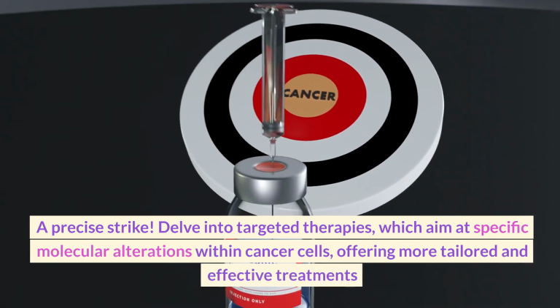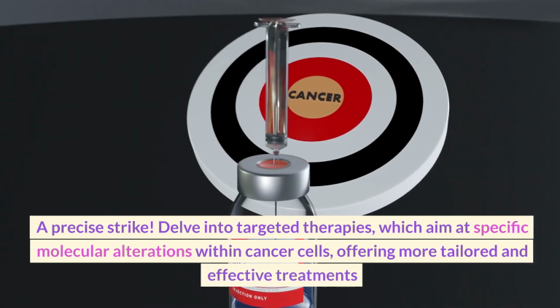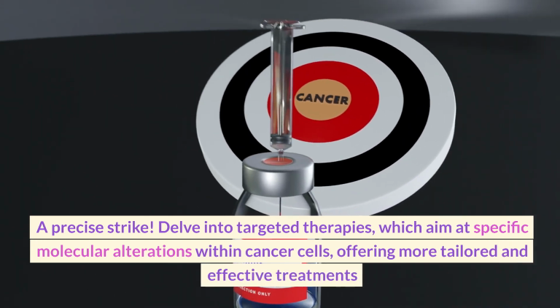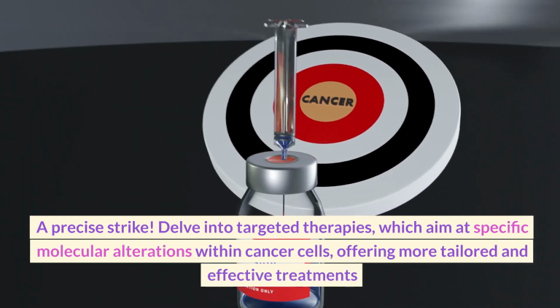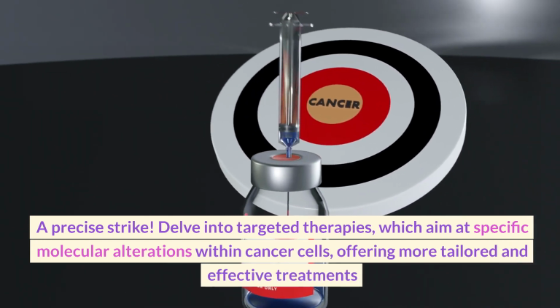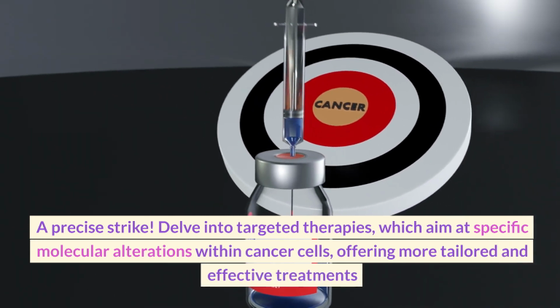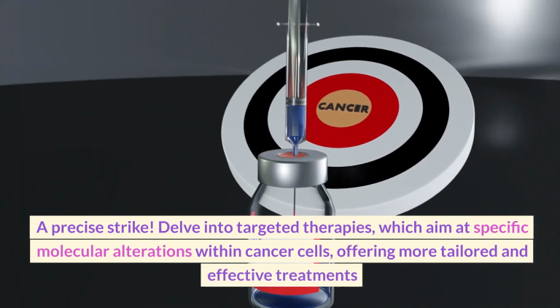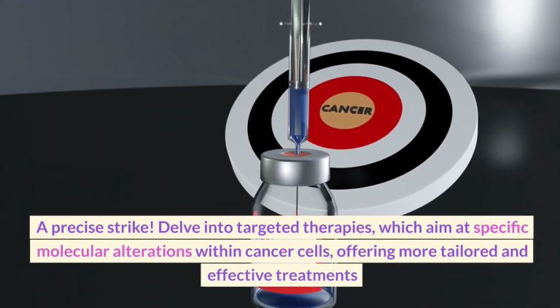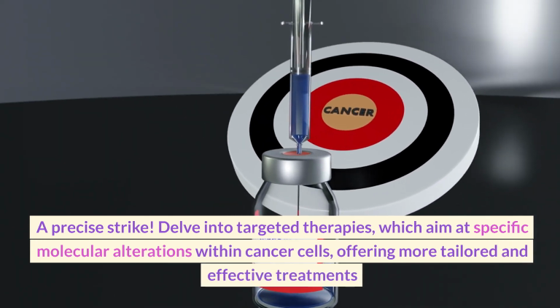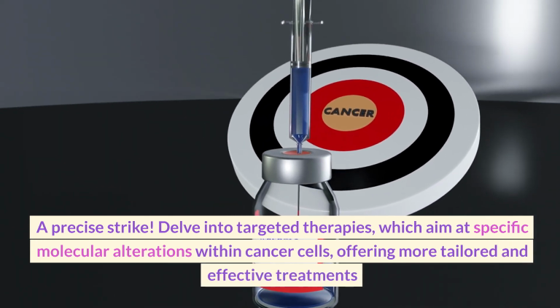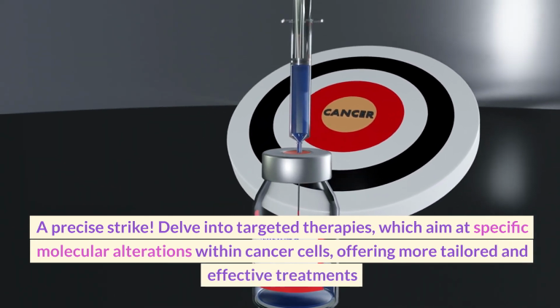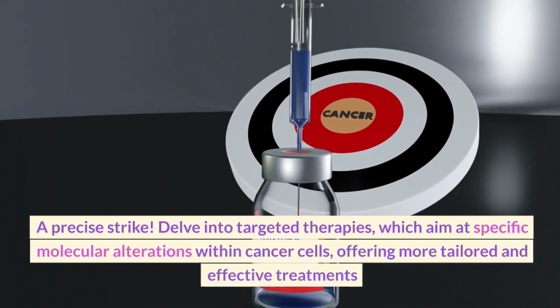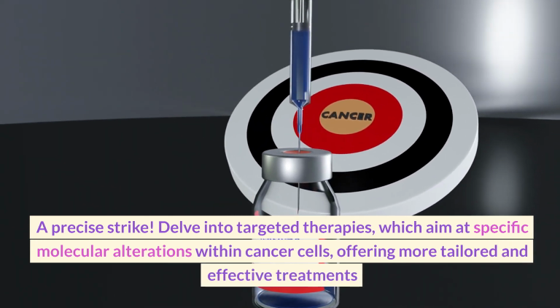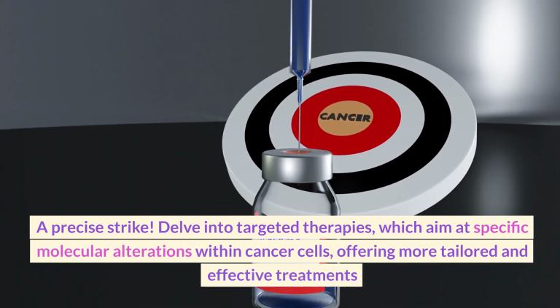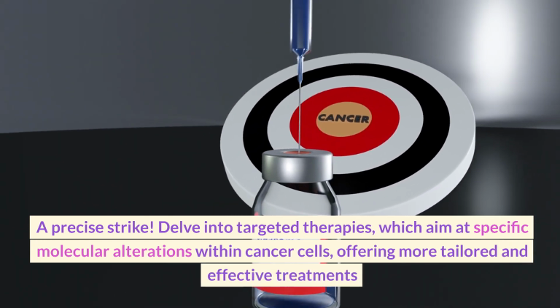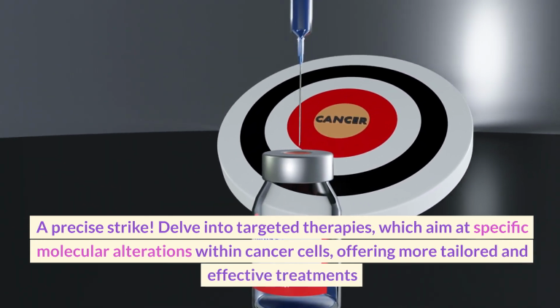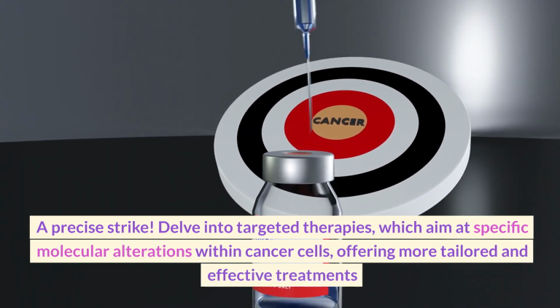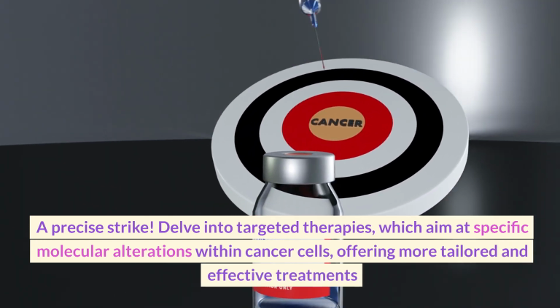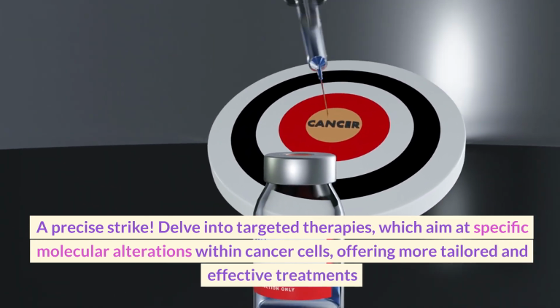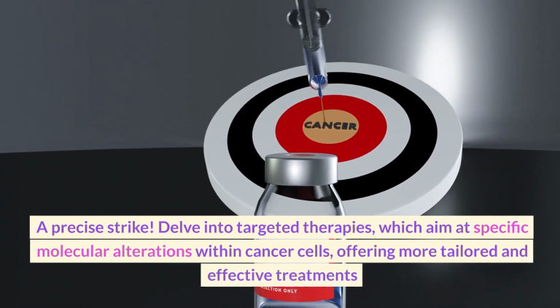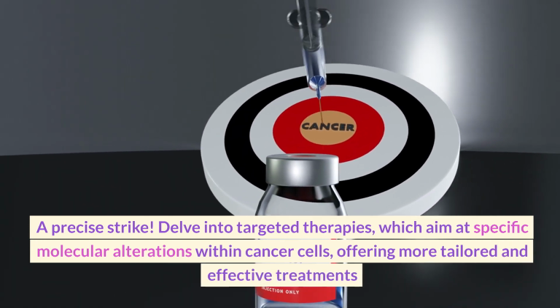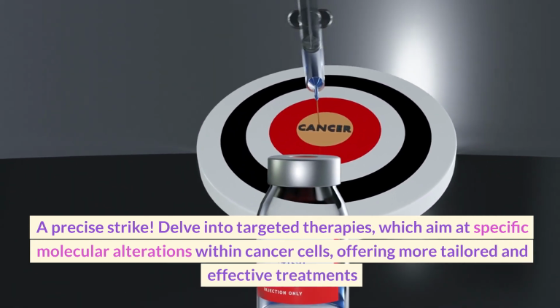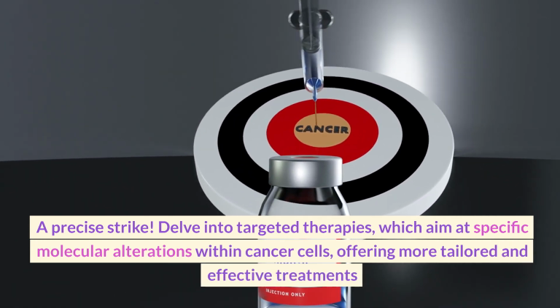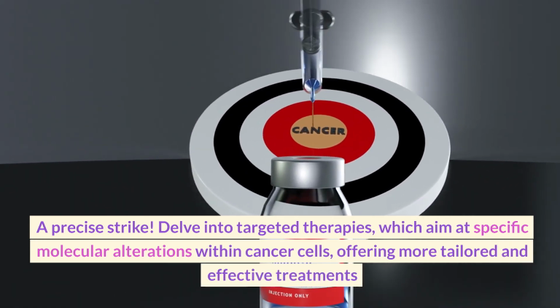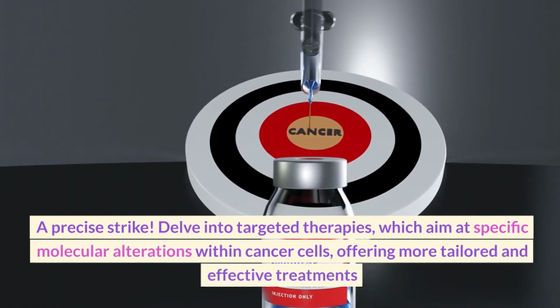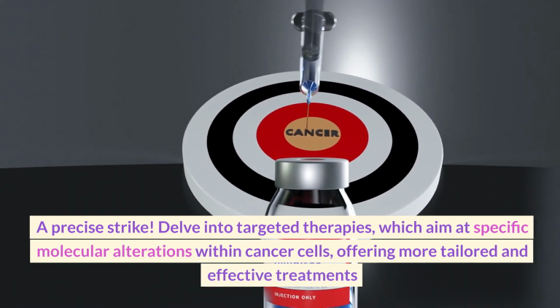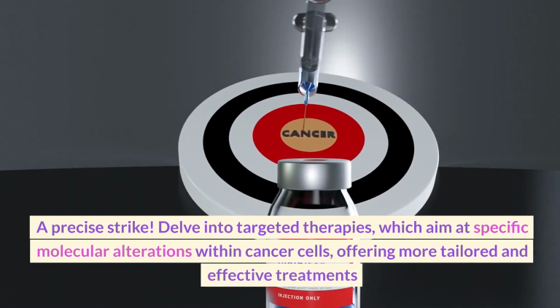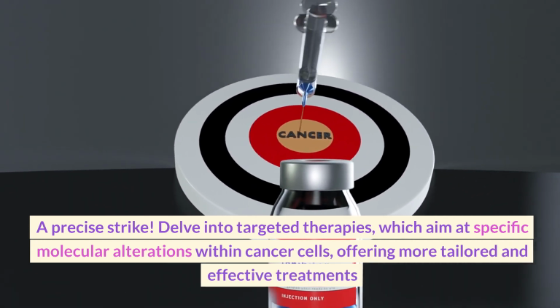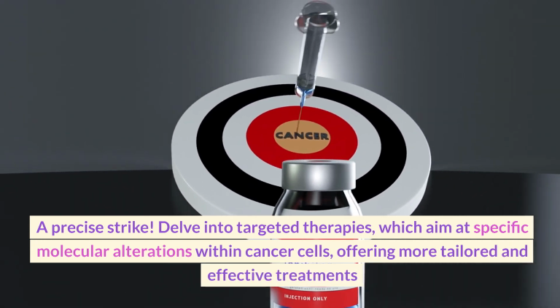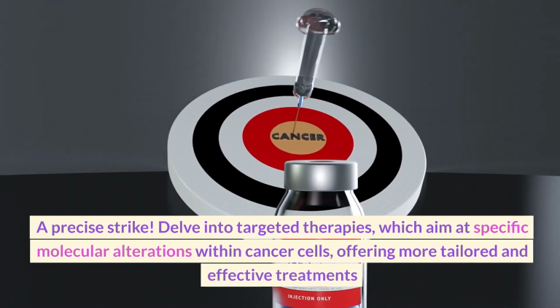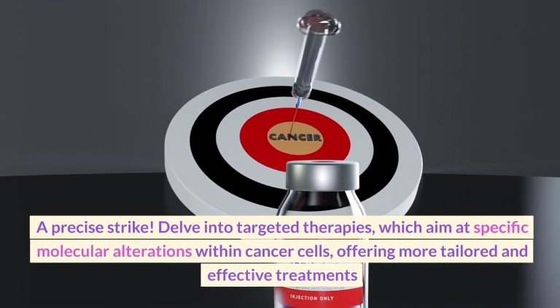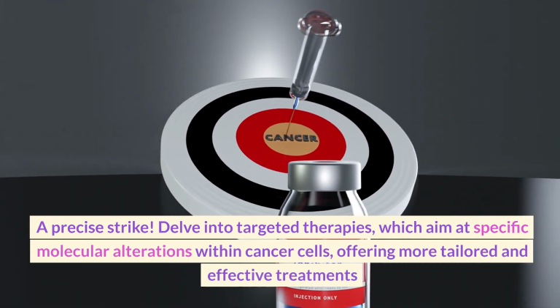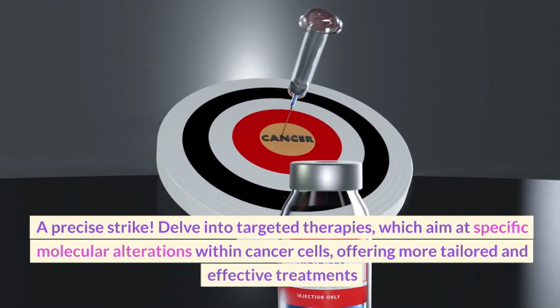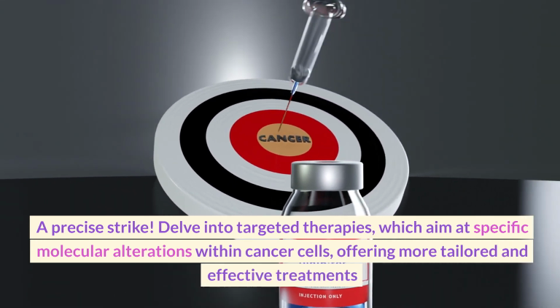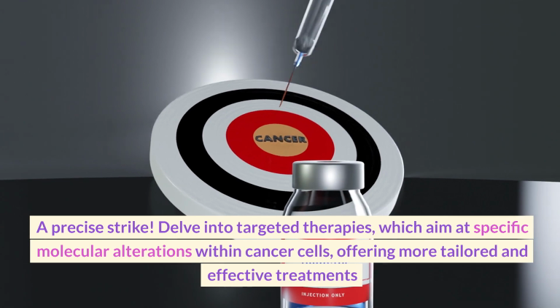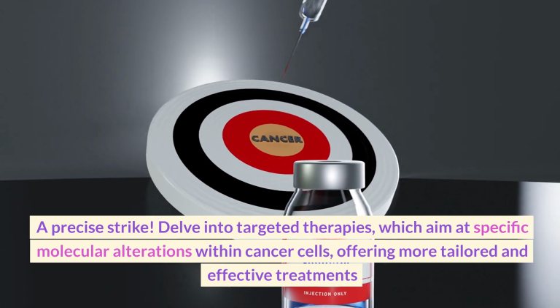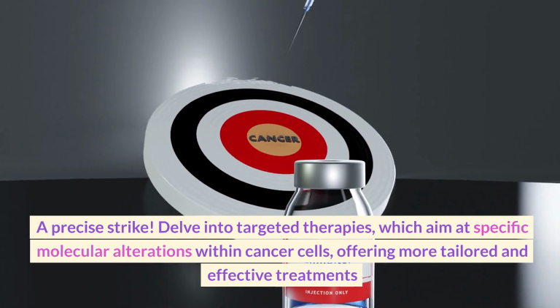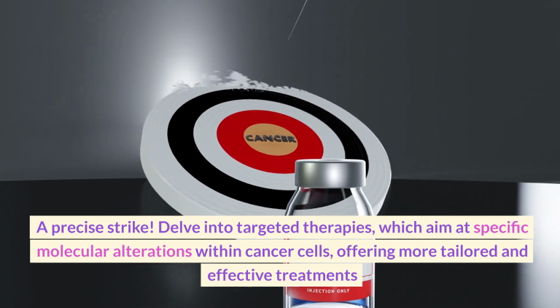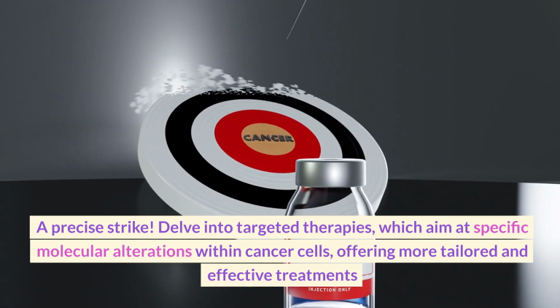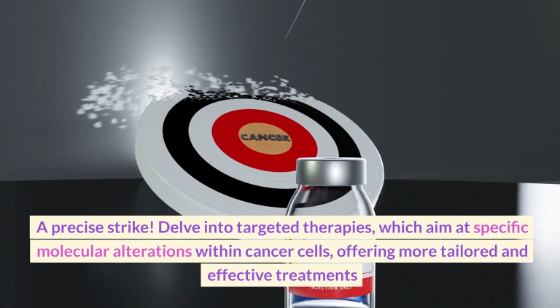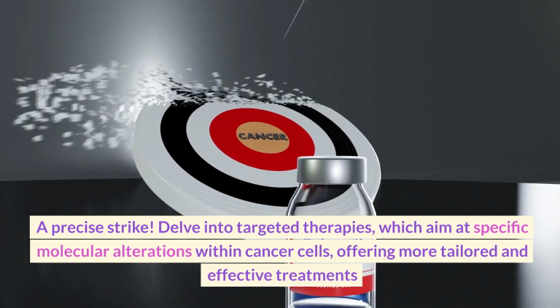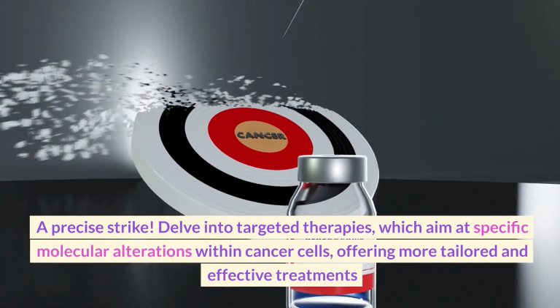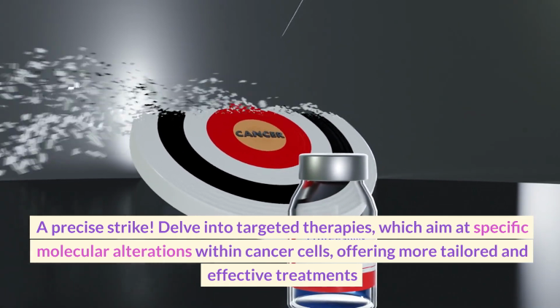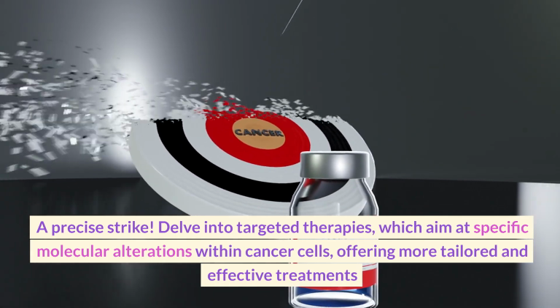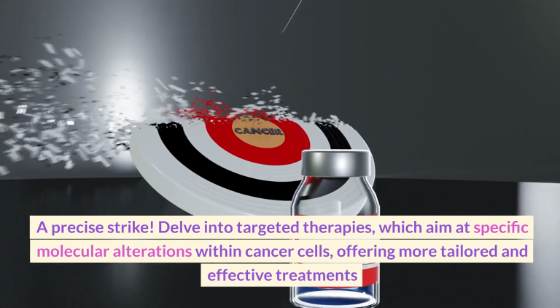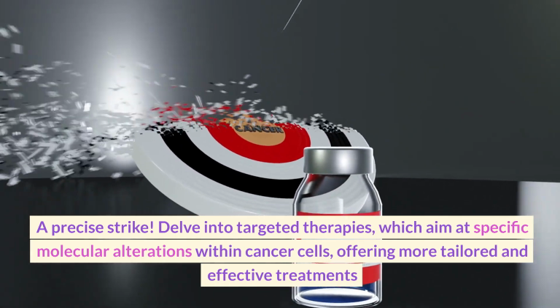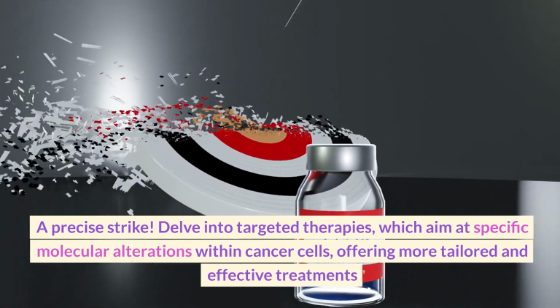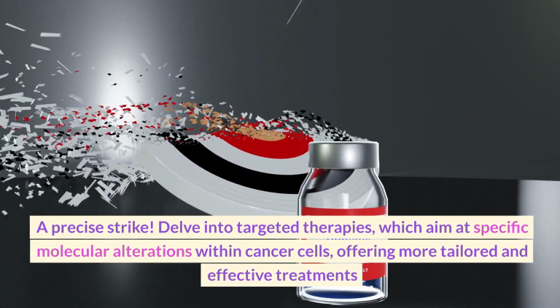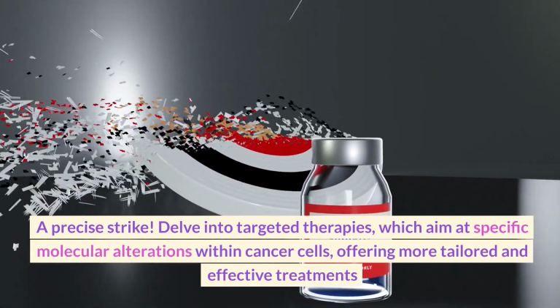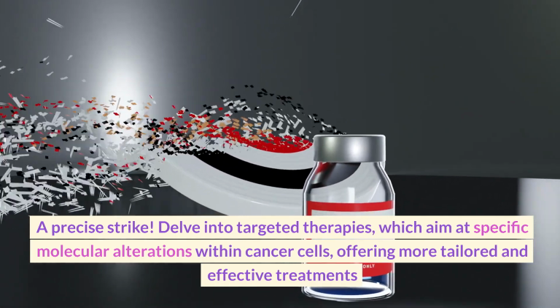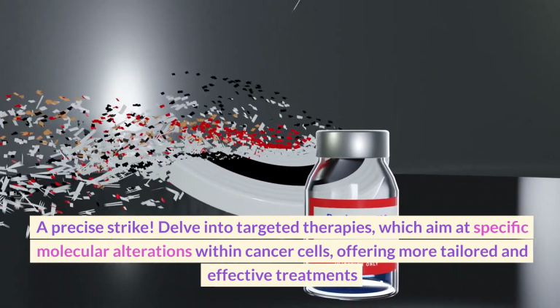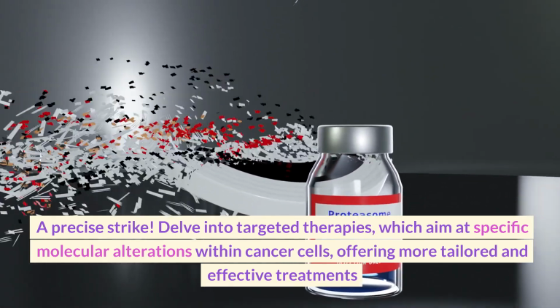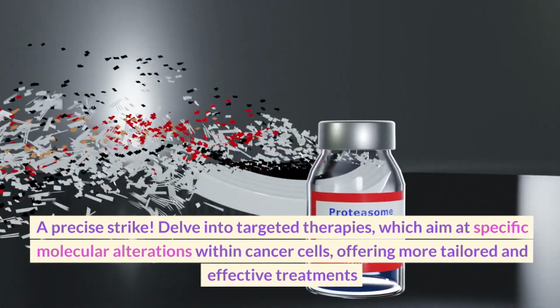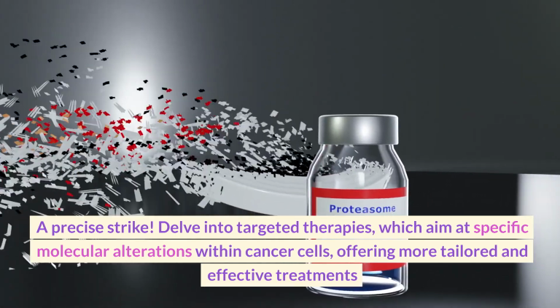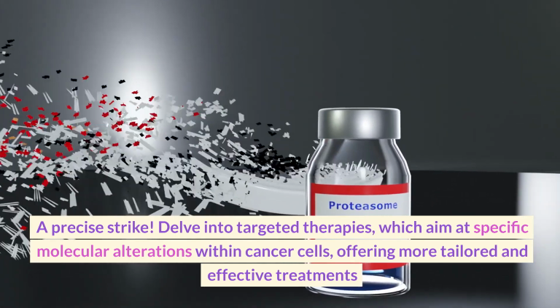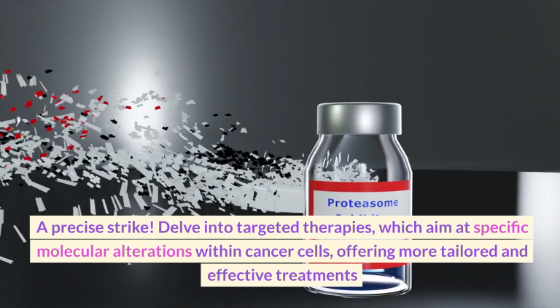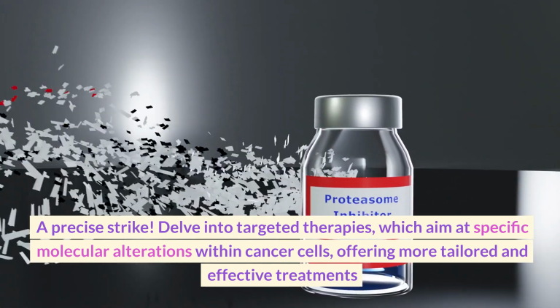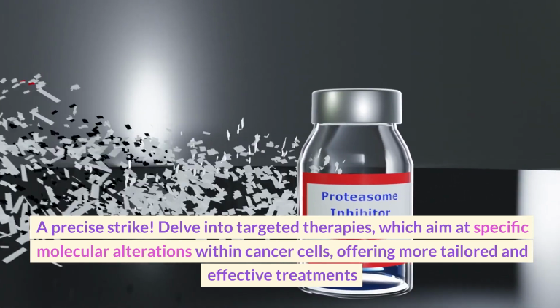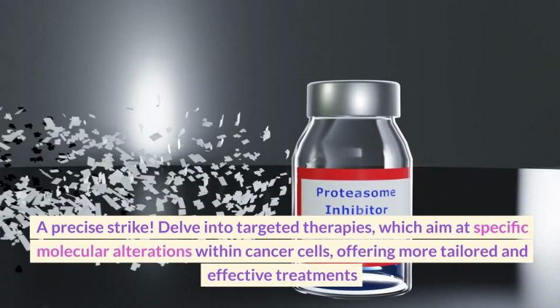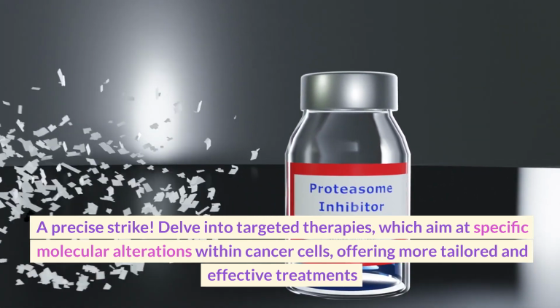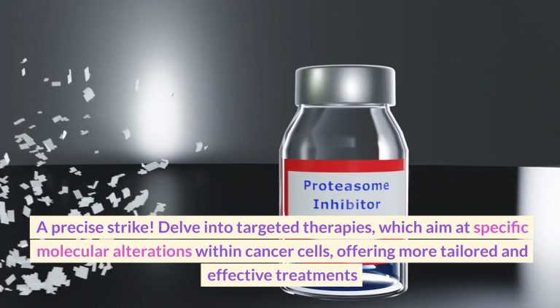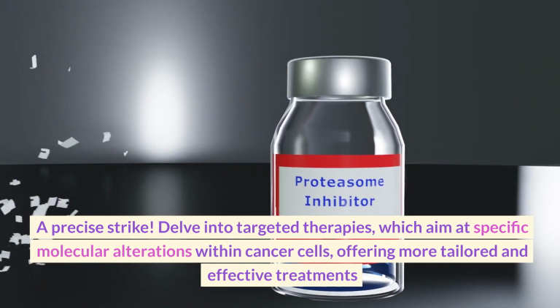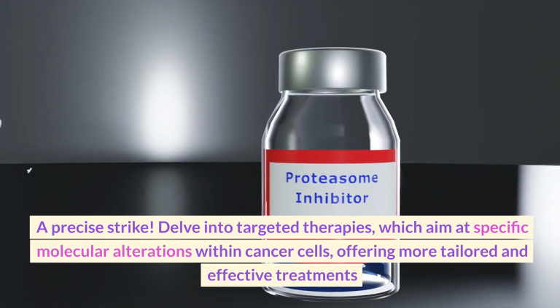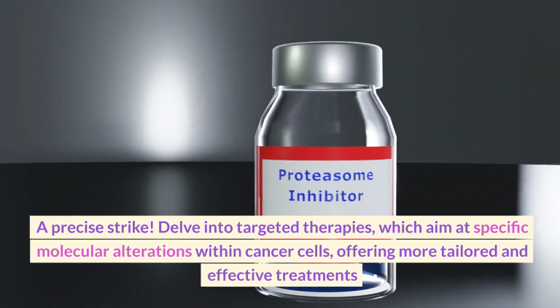Segment three: targeted therapies and precision medicine — a precise strike. Delve into targeted therapies, which aim at specific molecular alterations within cancer cells, offering more tailored and effective treatments.